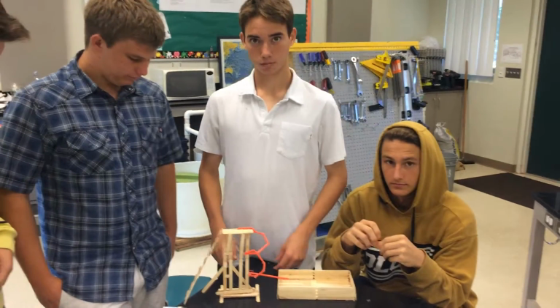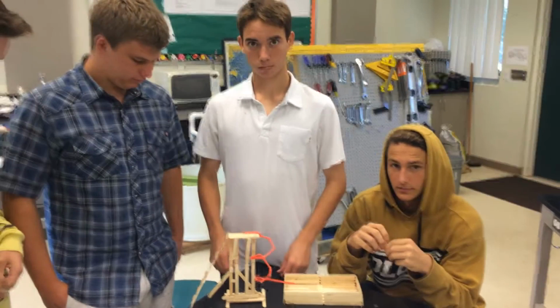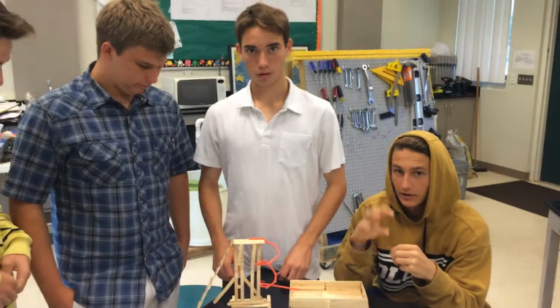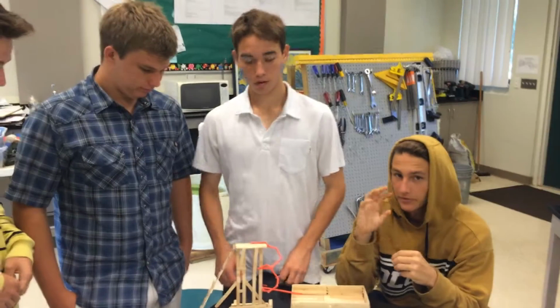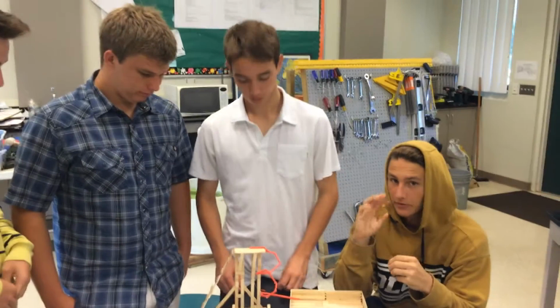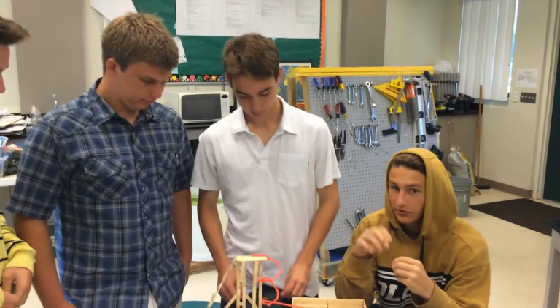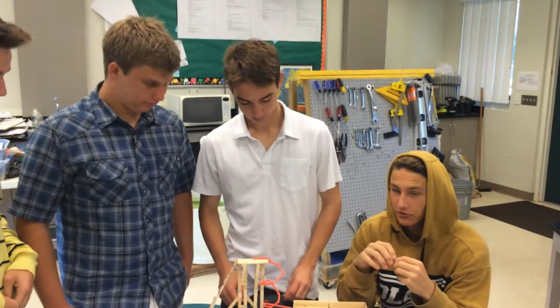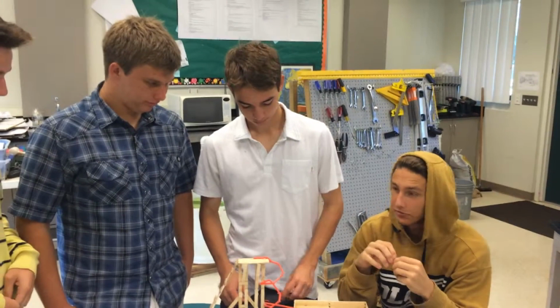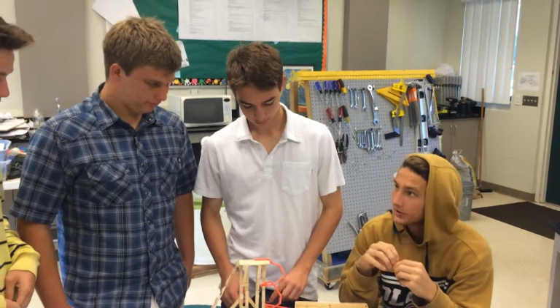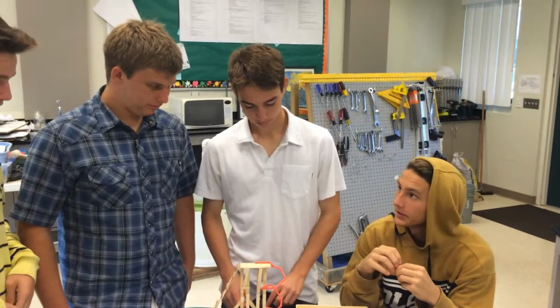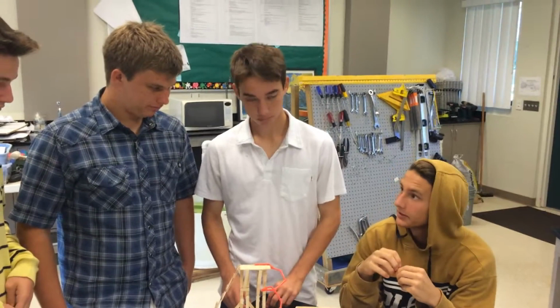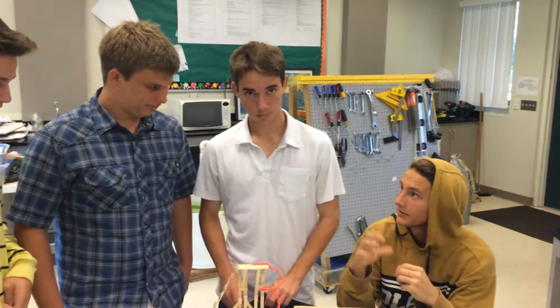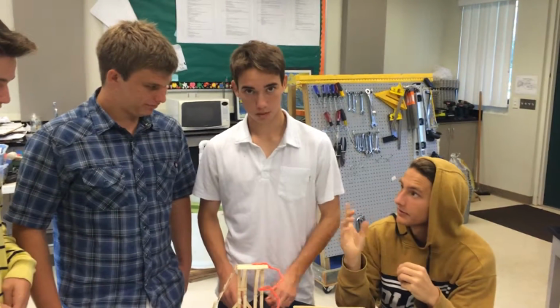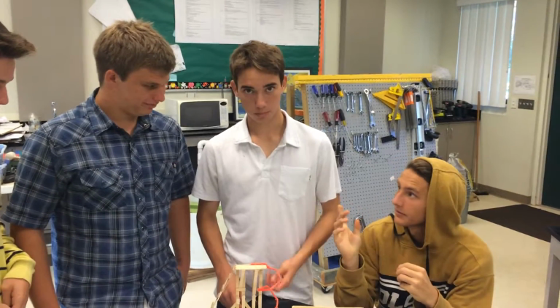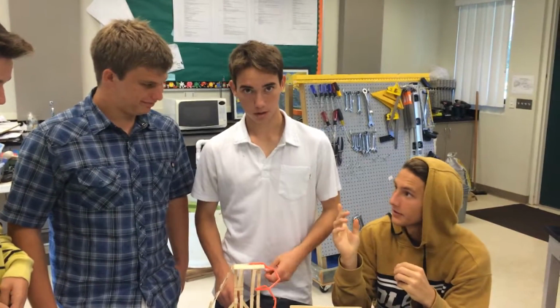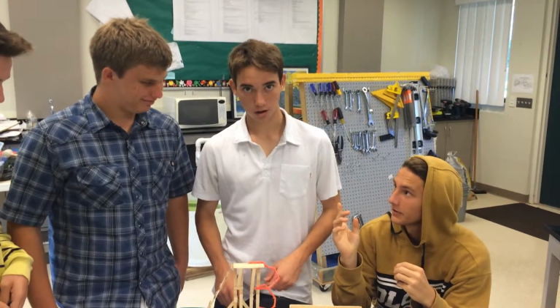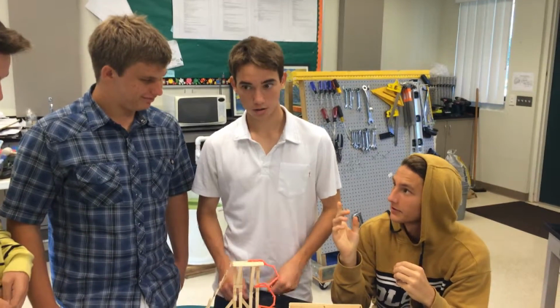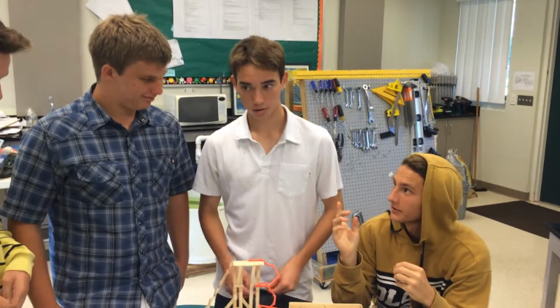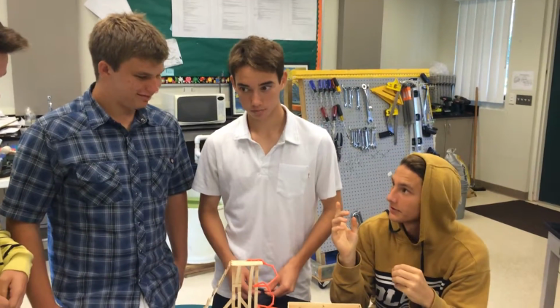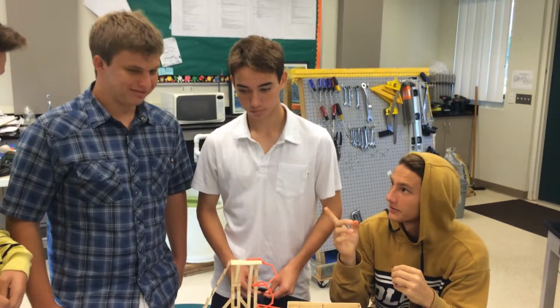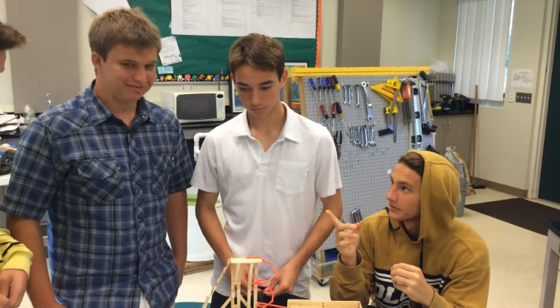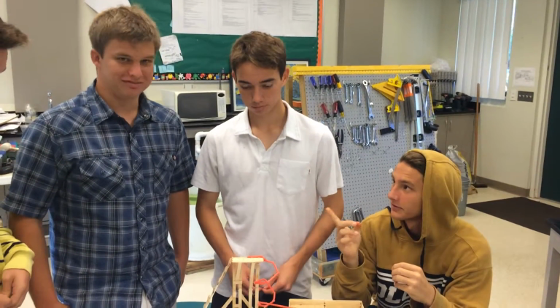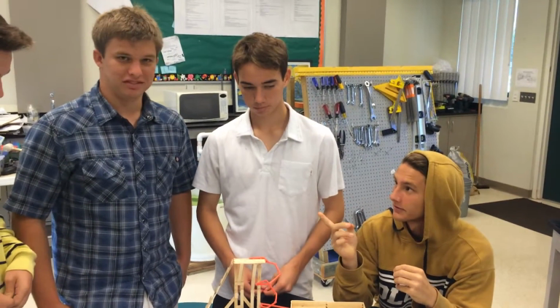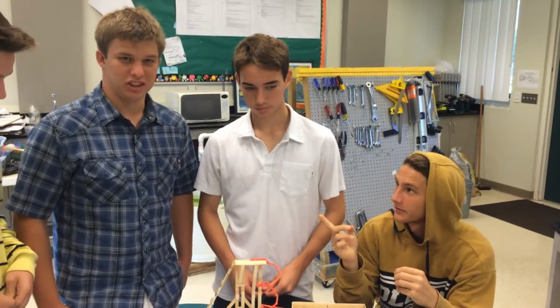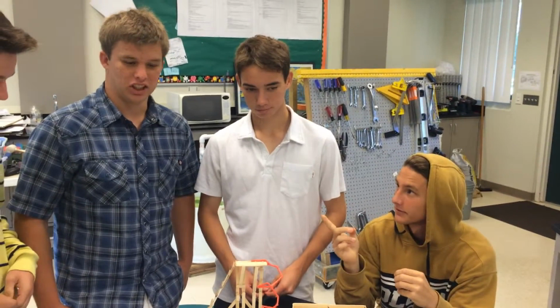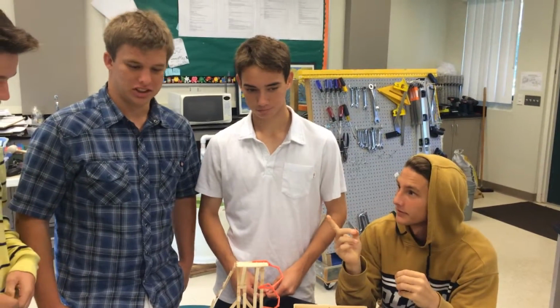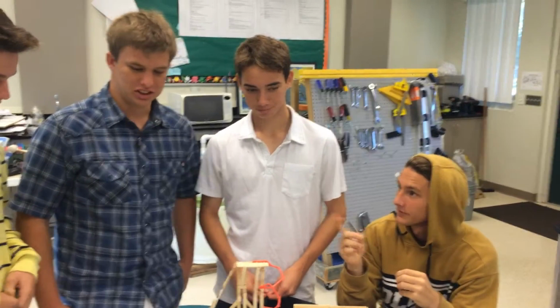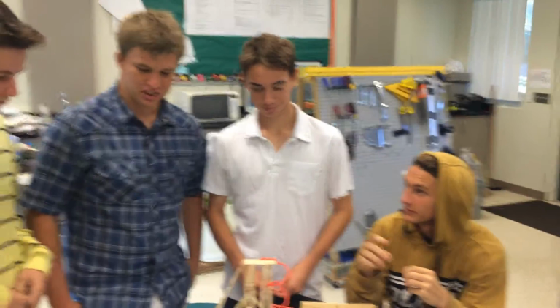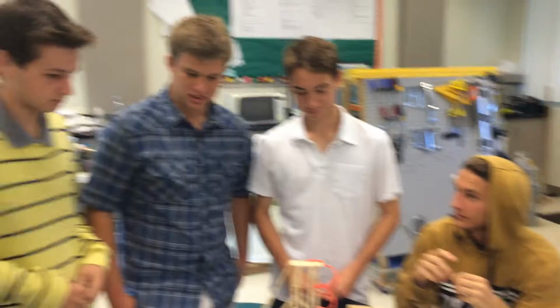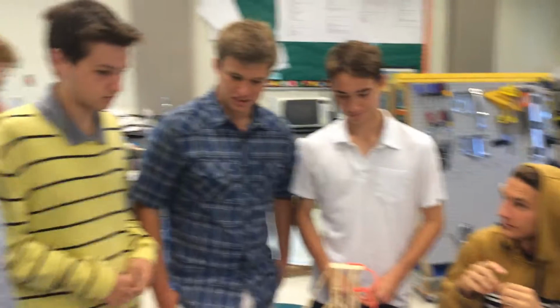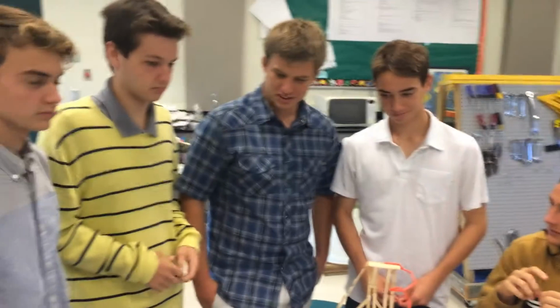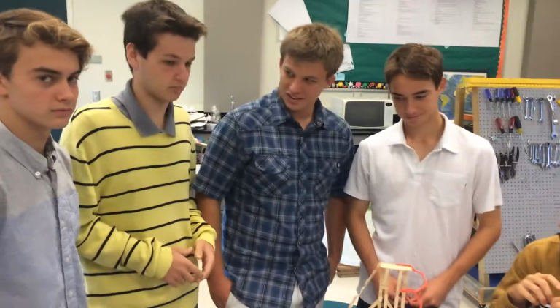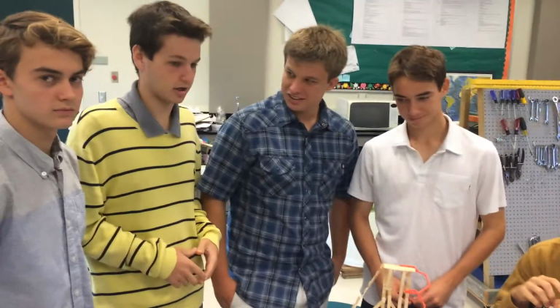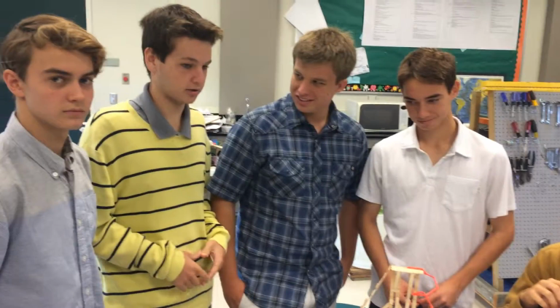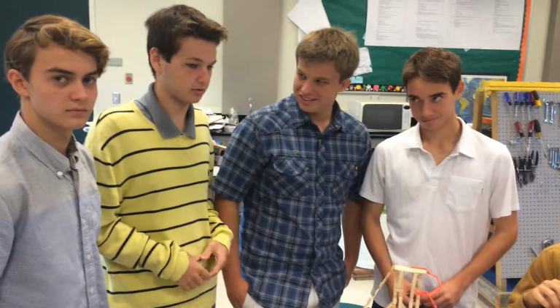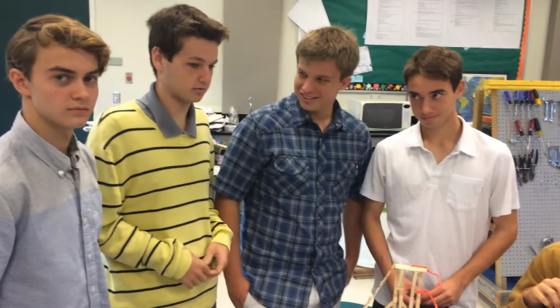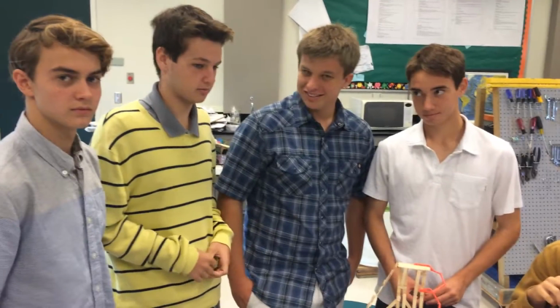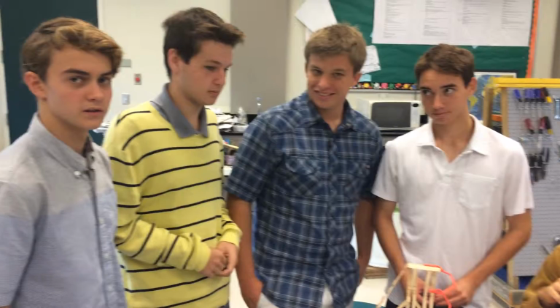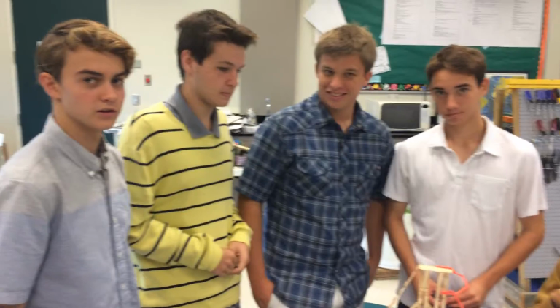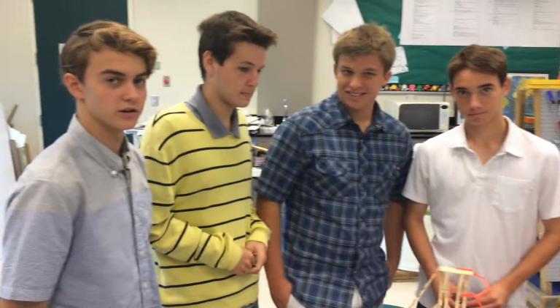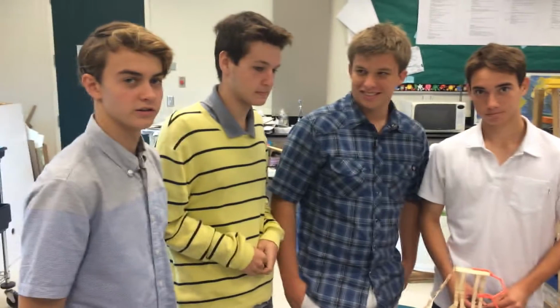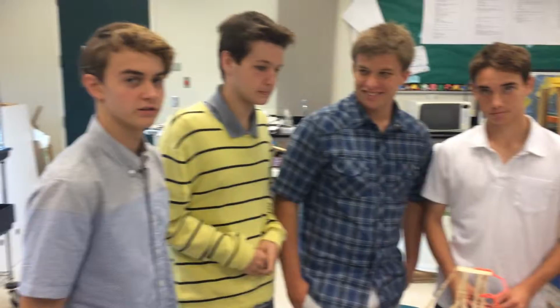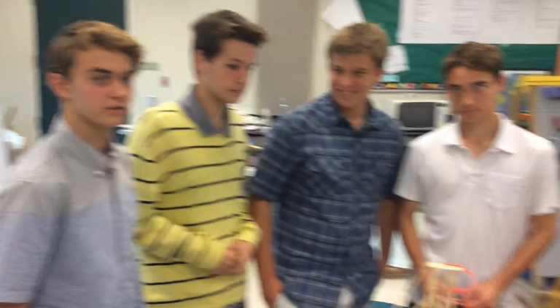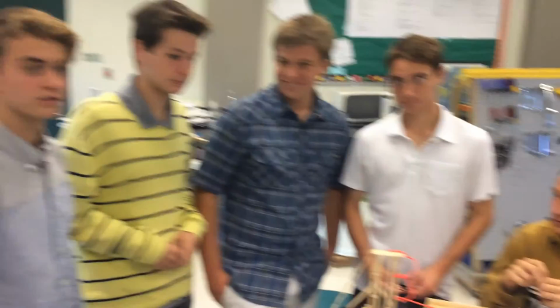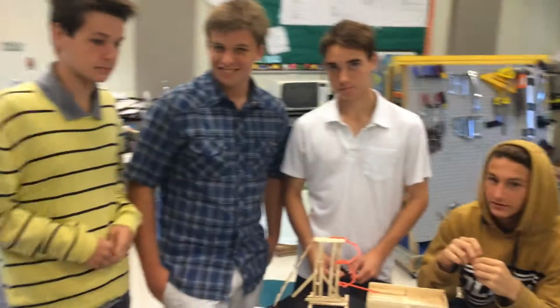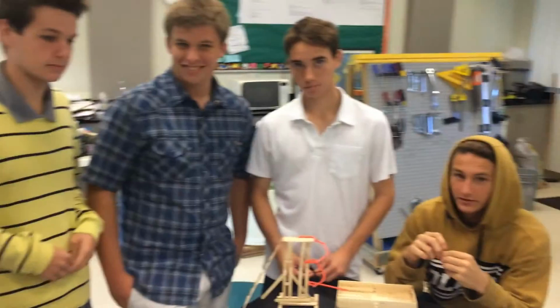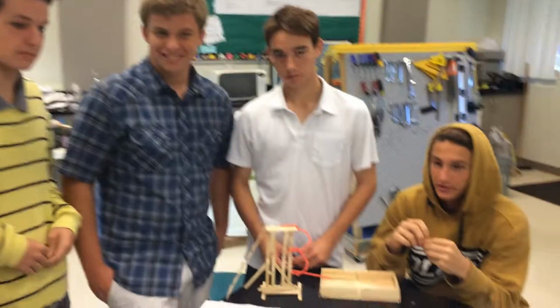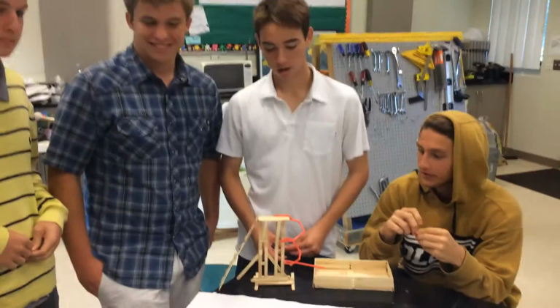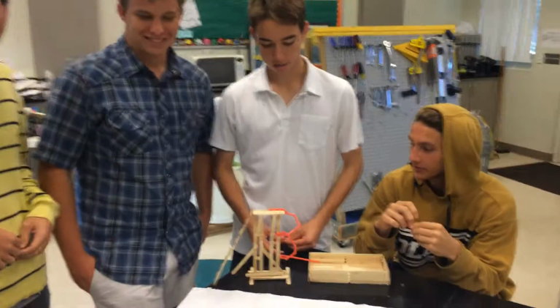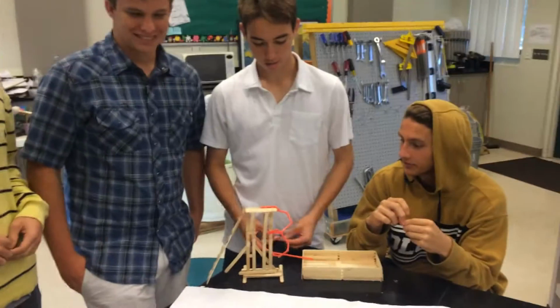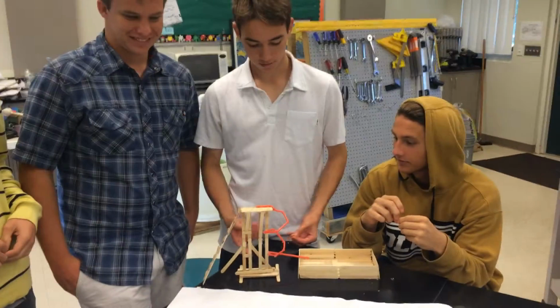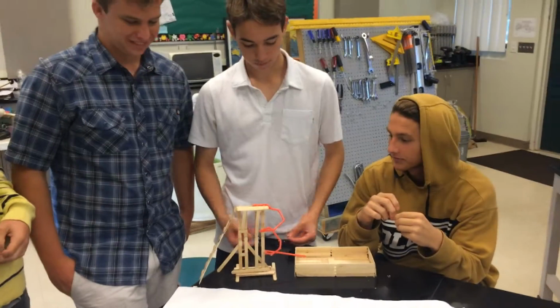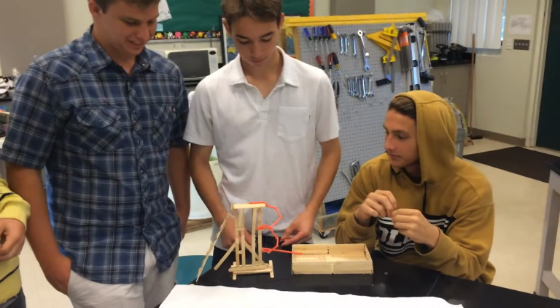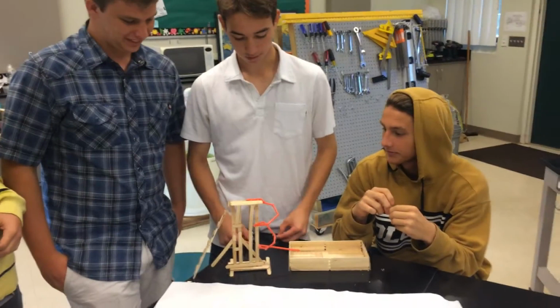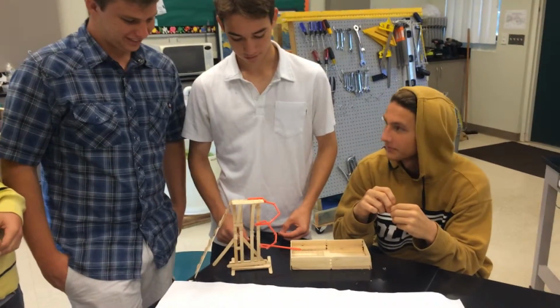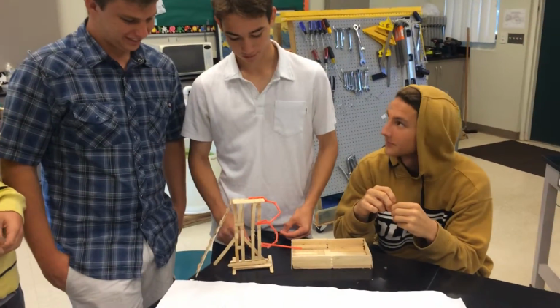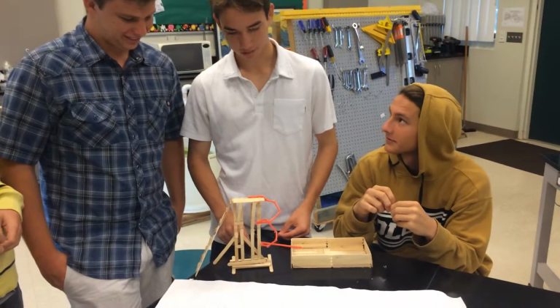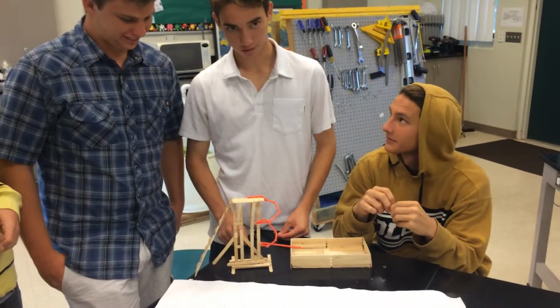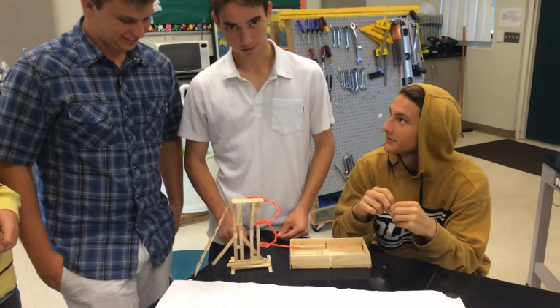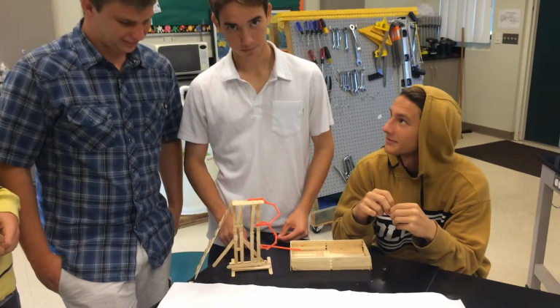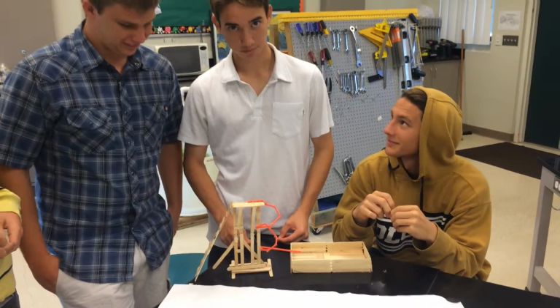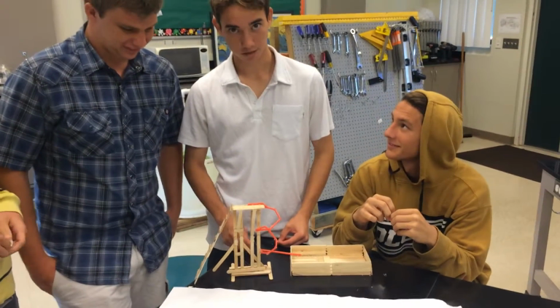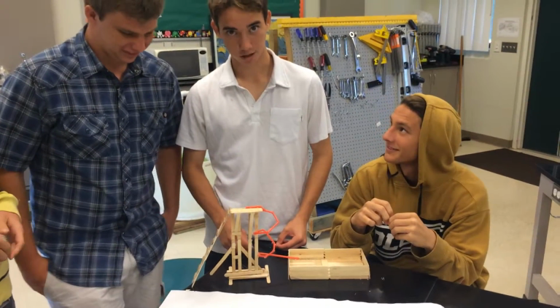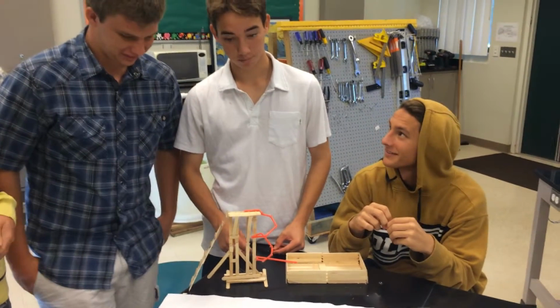Hi, my name is Trevor Blake, this is Kainoa, Josh, Matthew, Chris, and this is our slide.